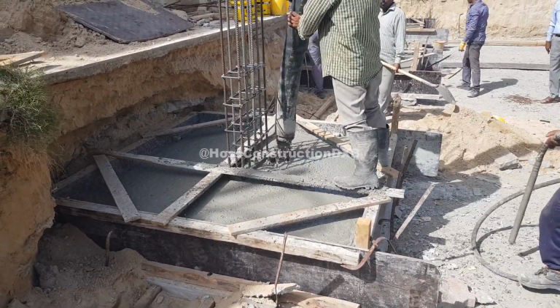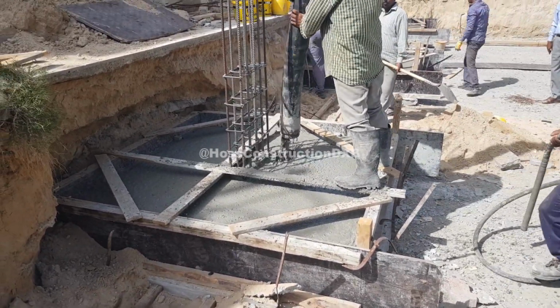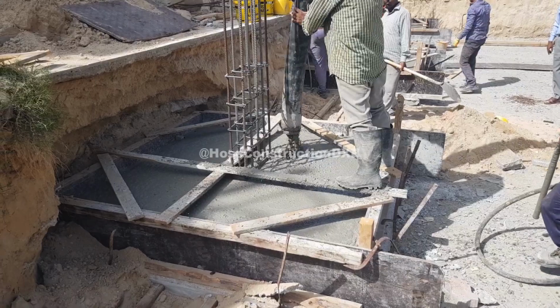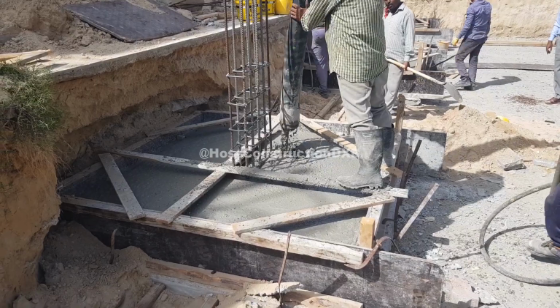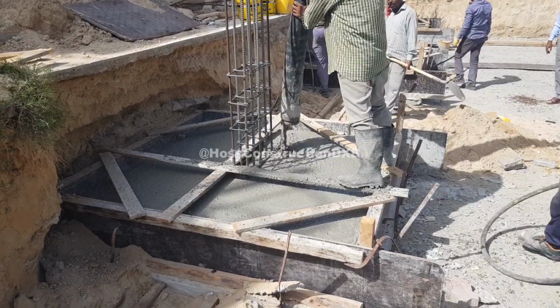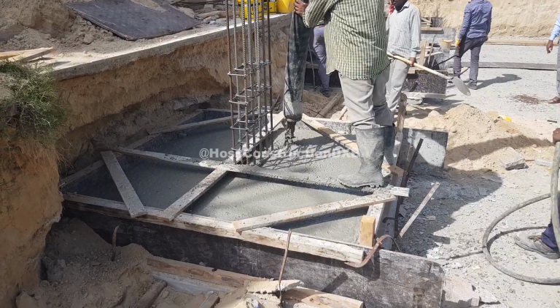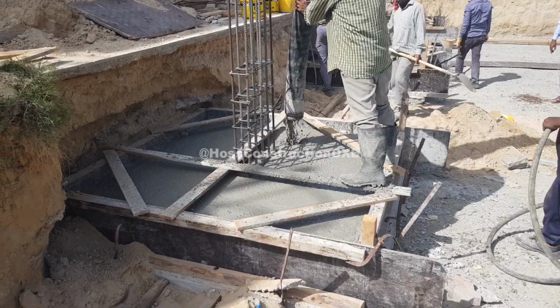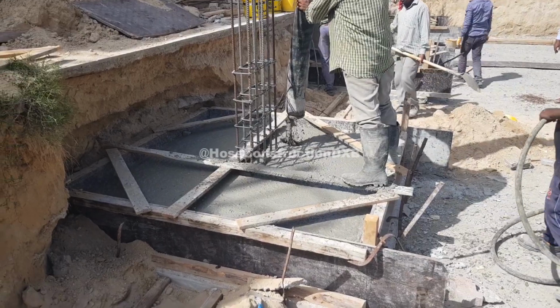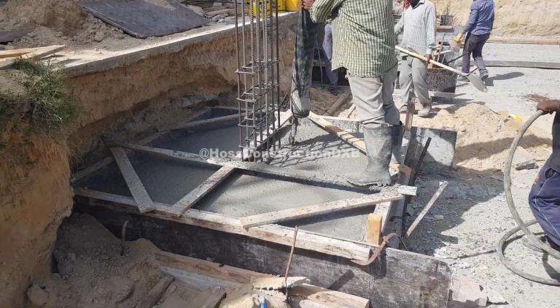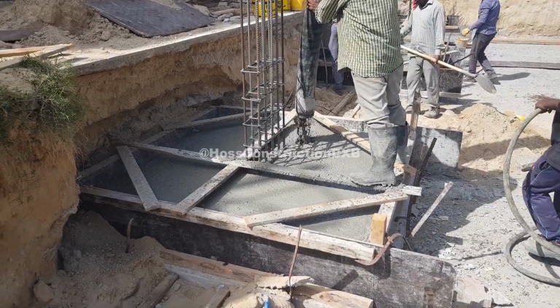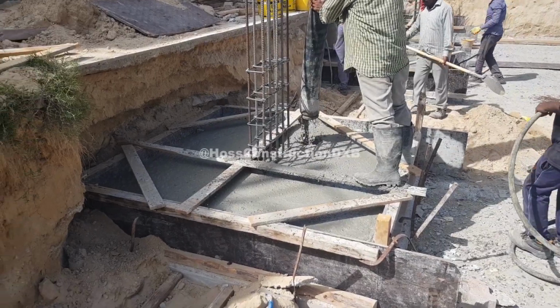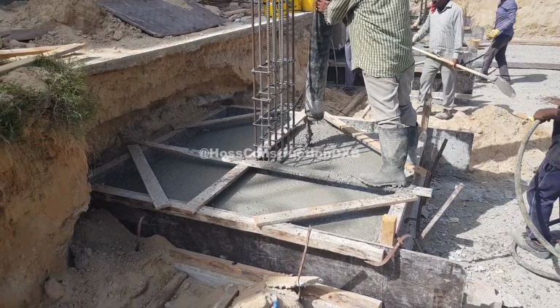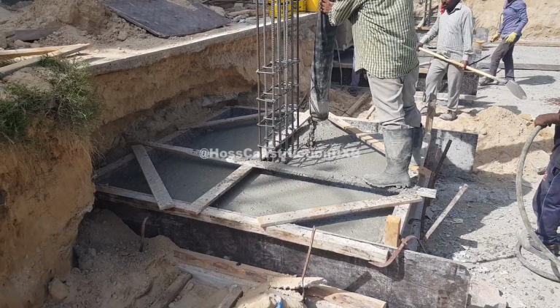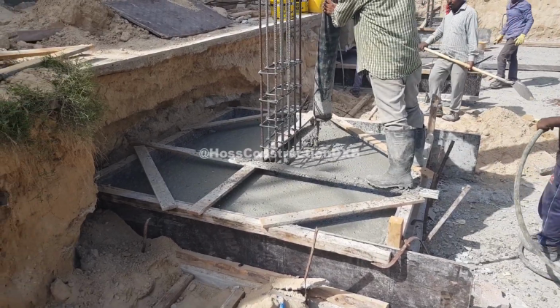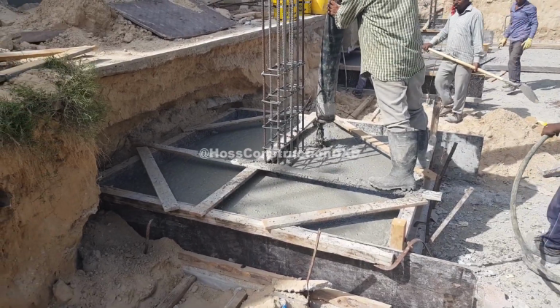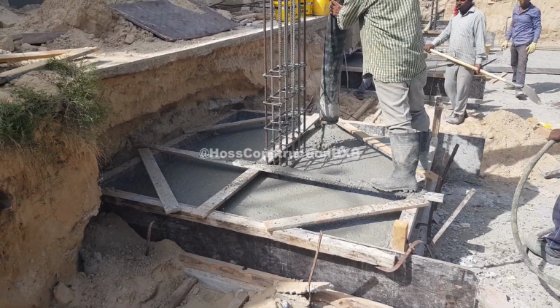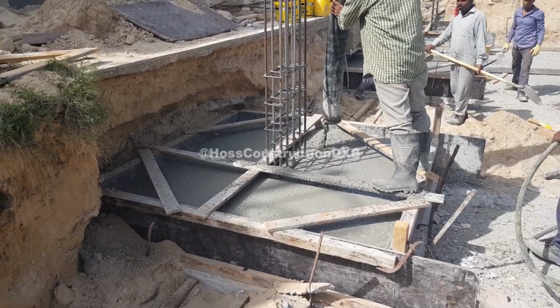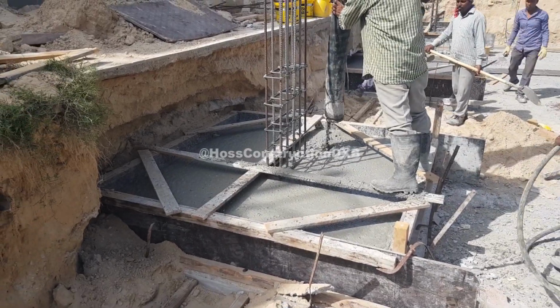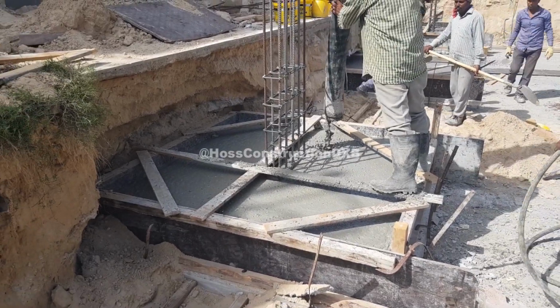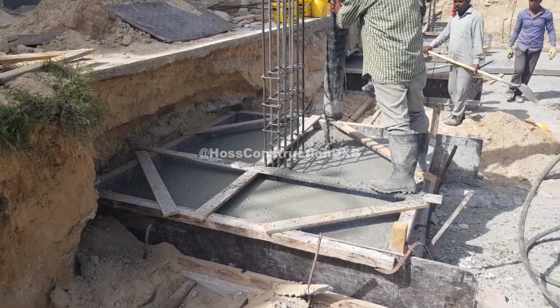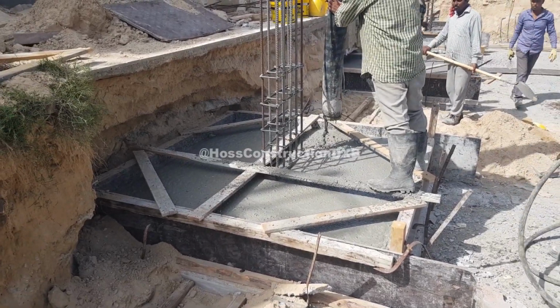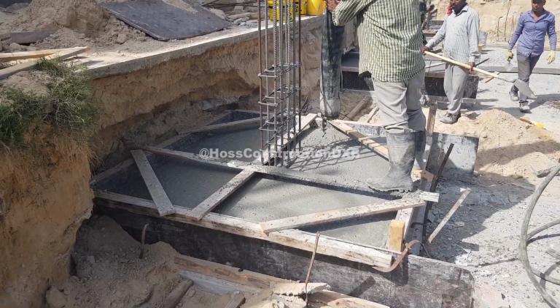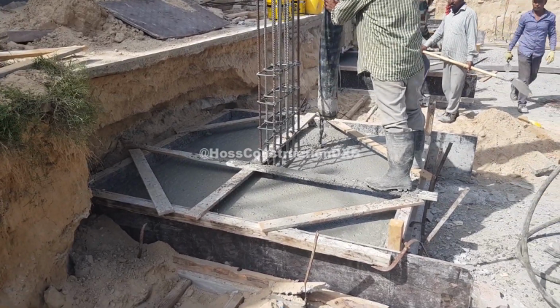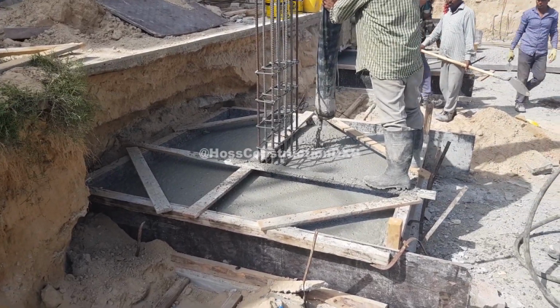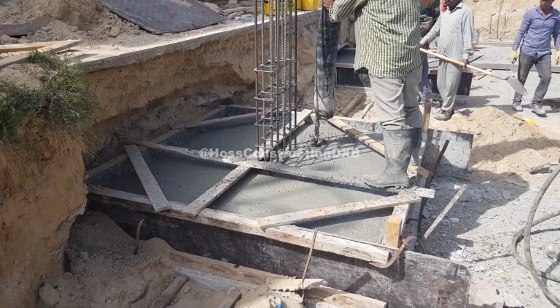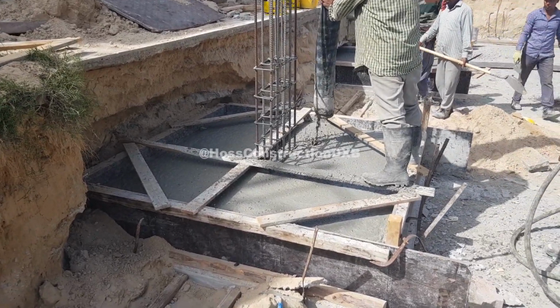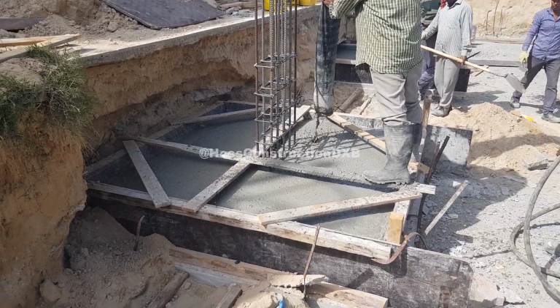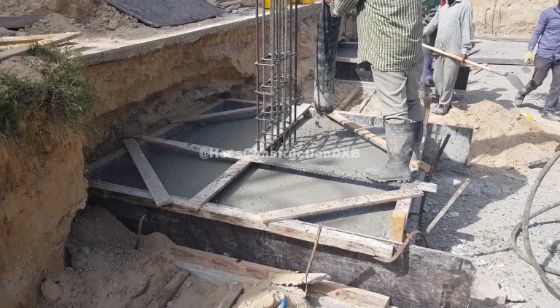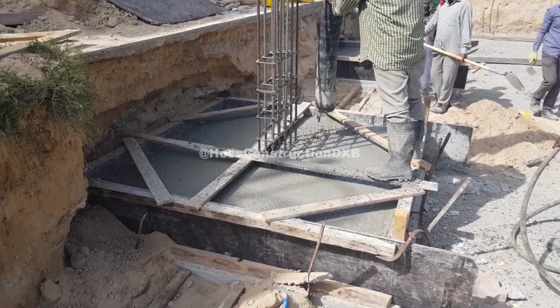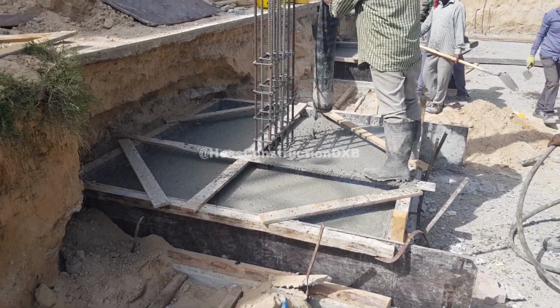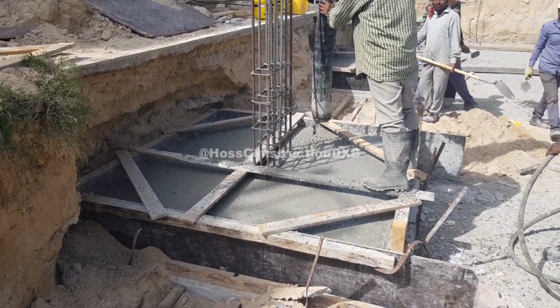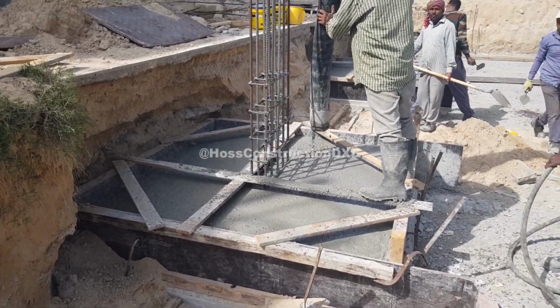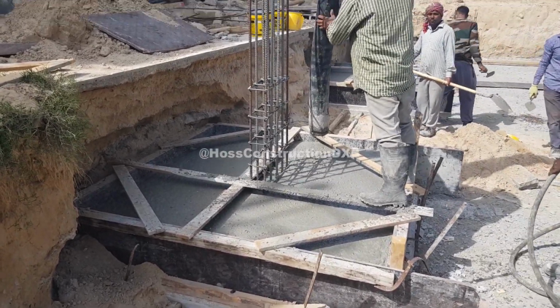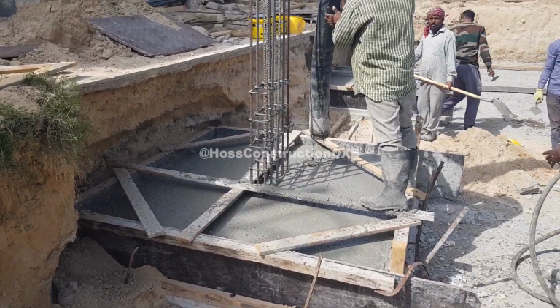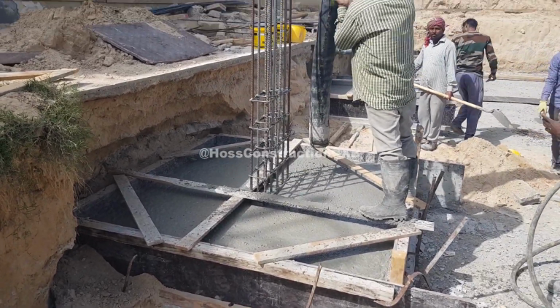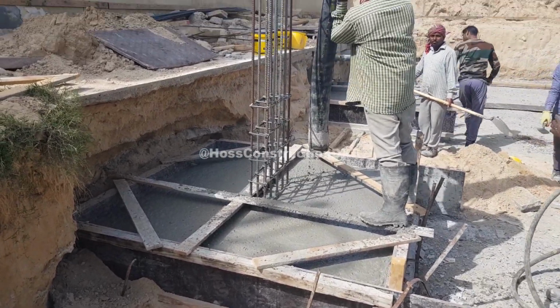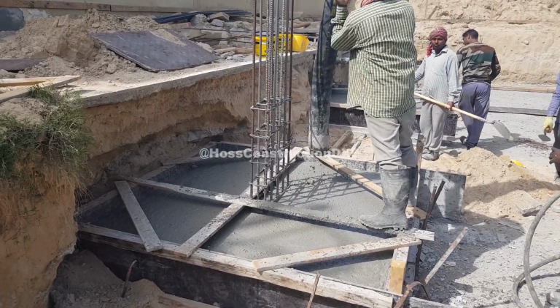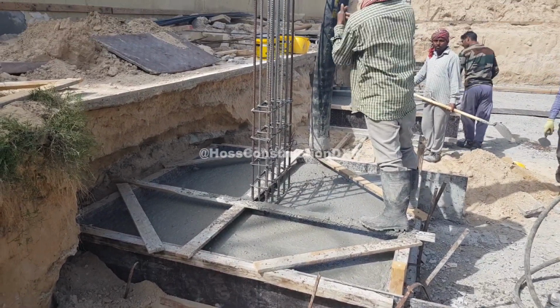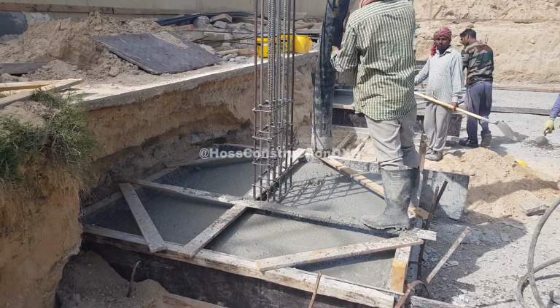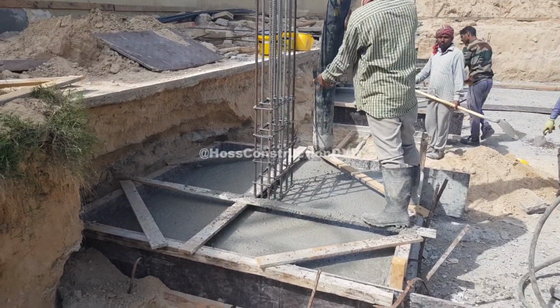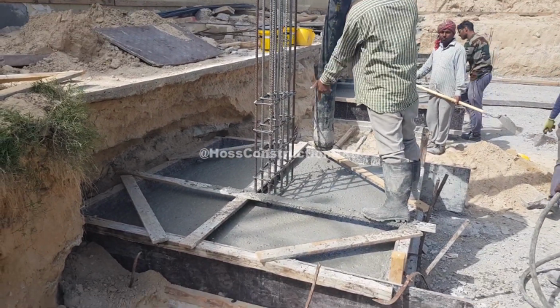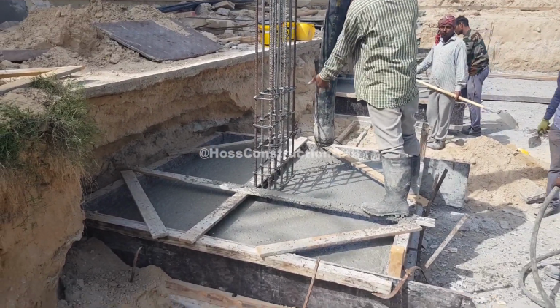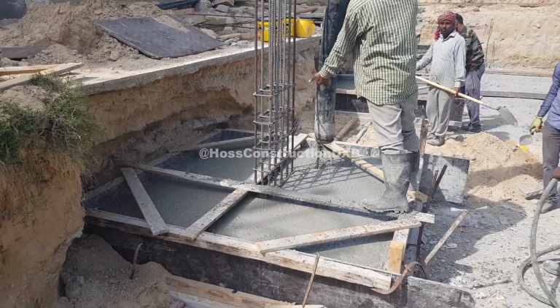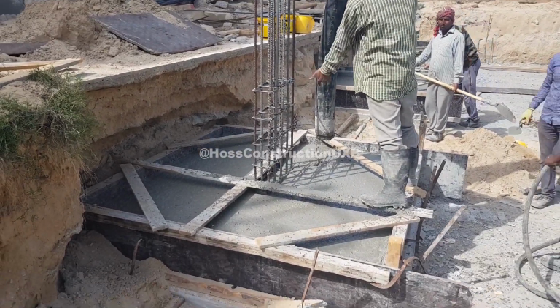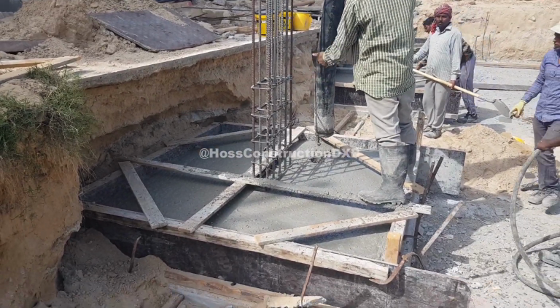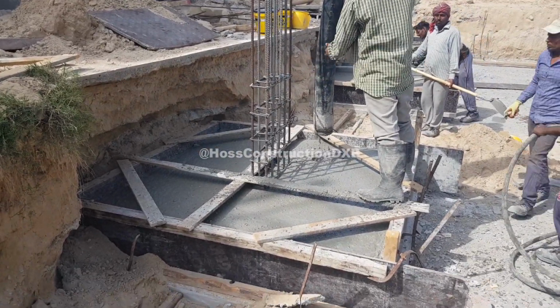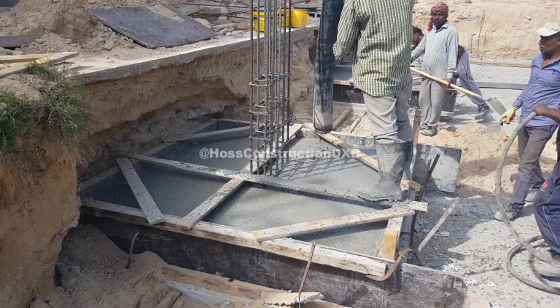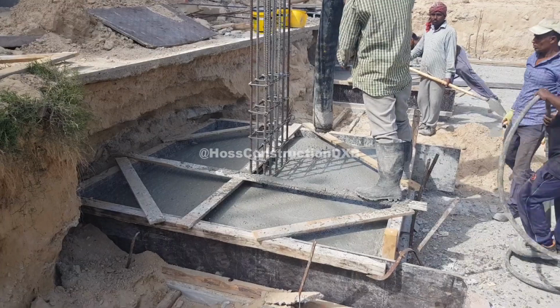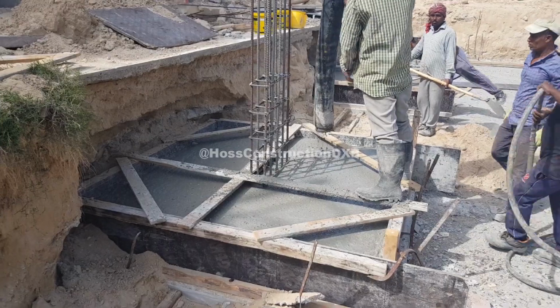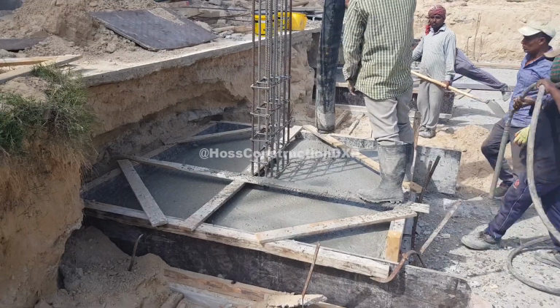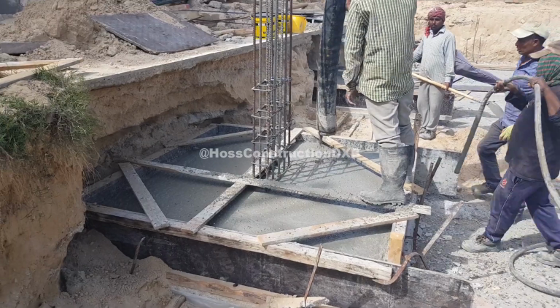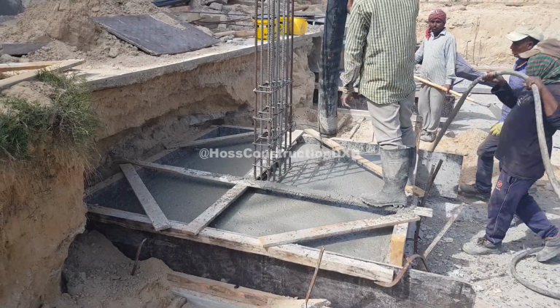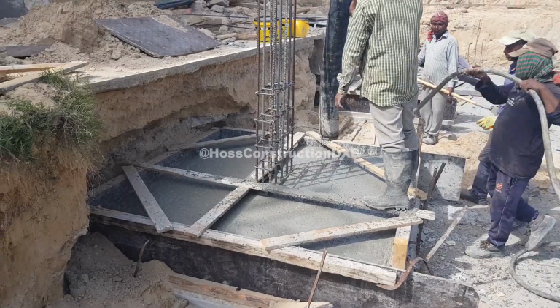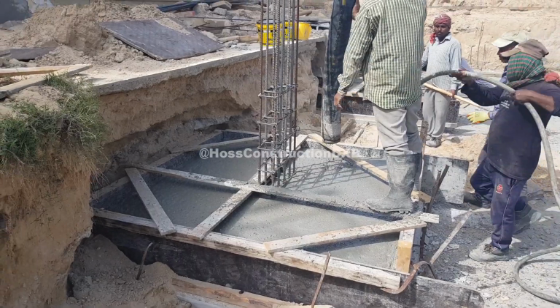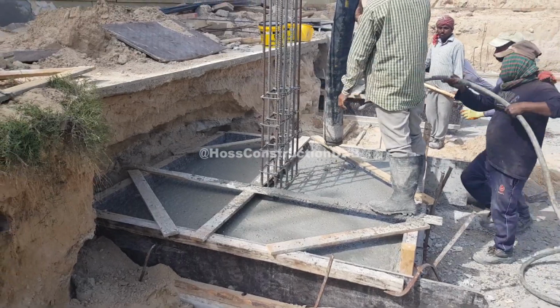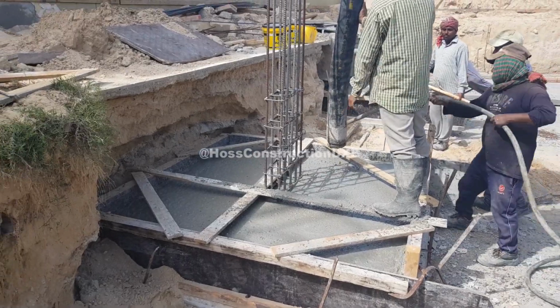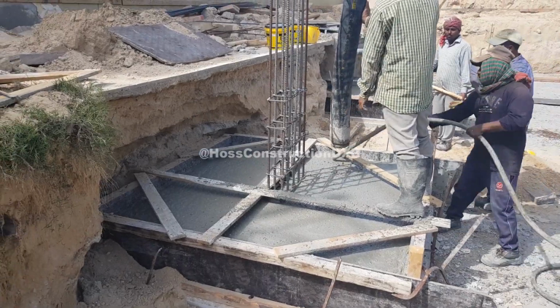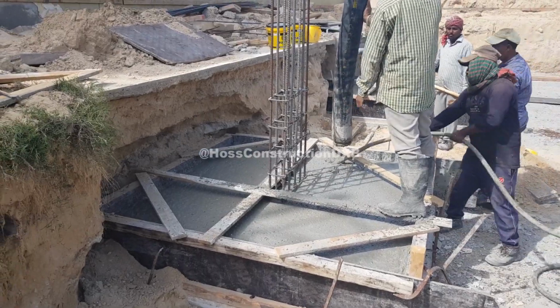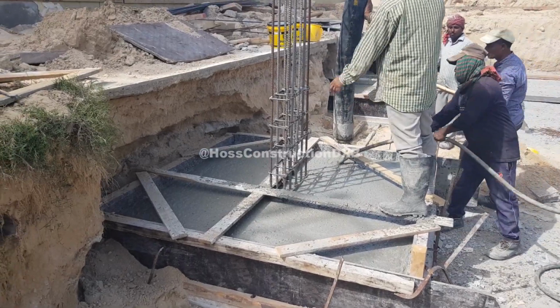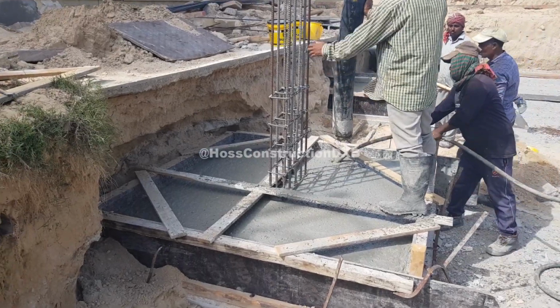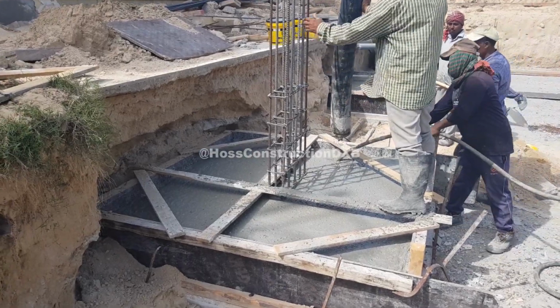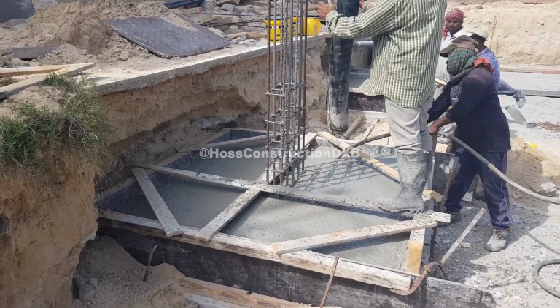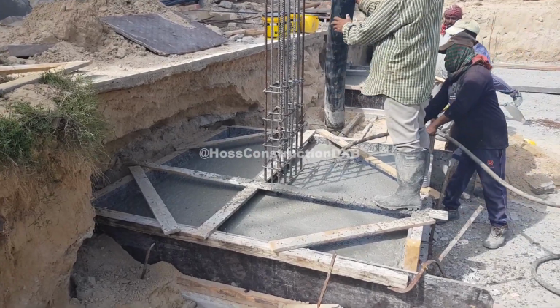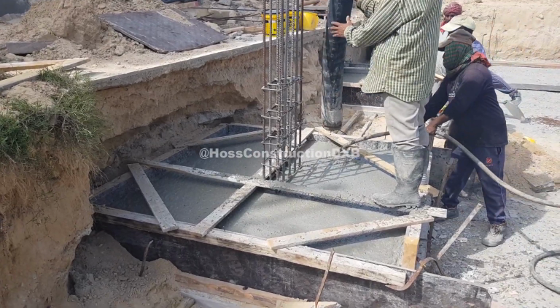The foundations are designed for a single floor only and the depth of the foundations is at 1.5 meters below existing ground level.